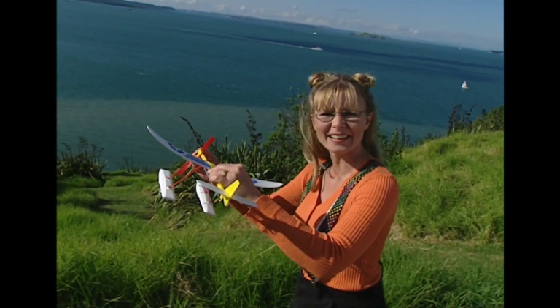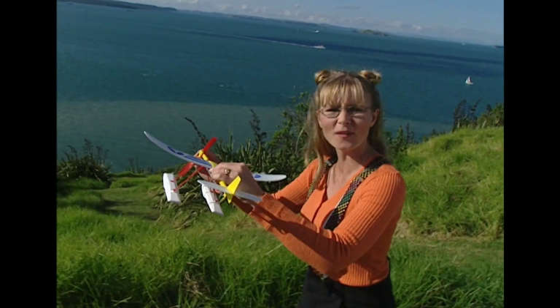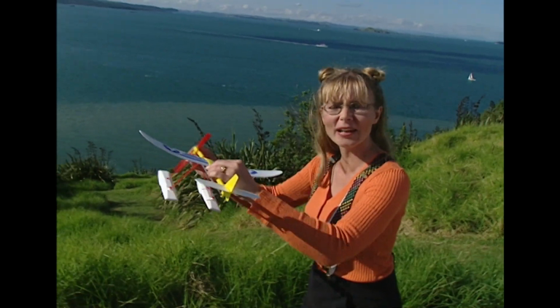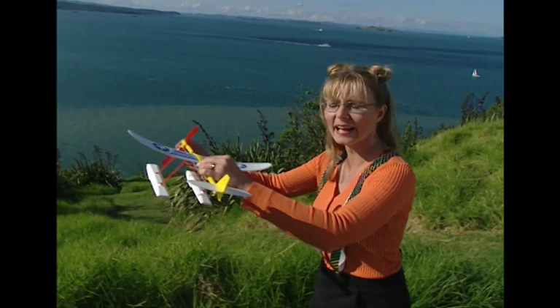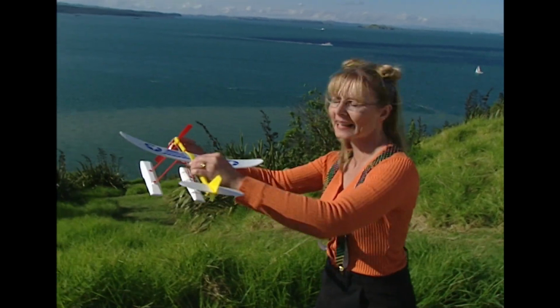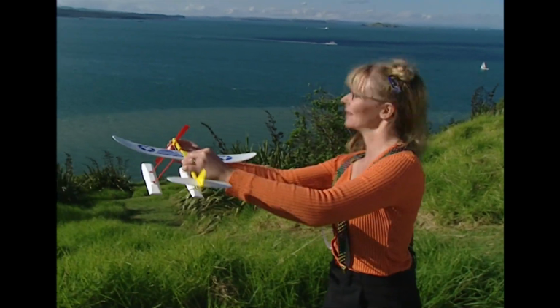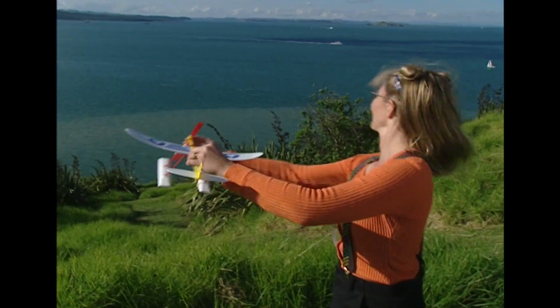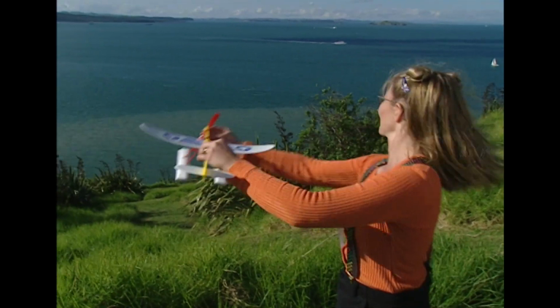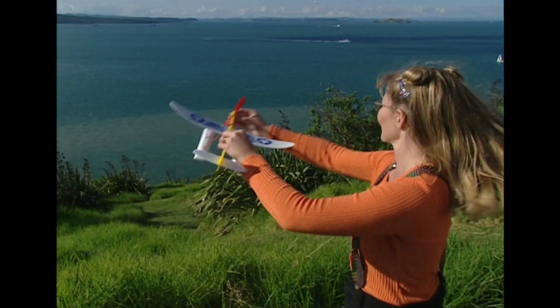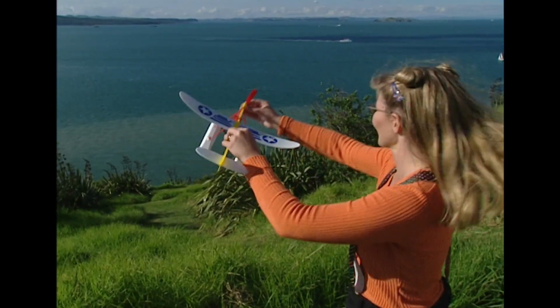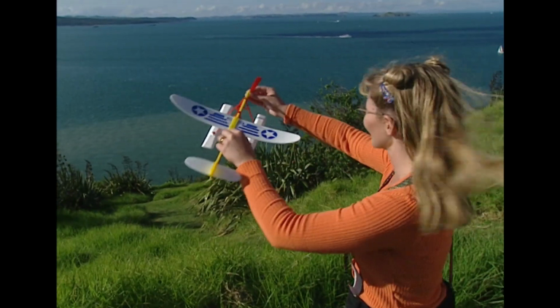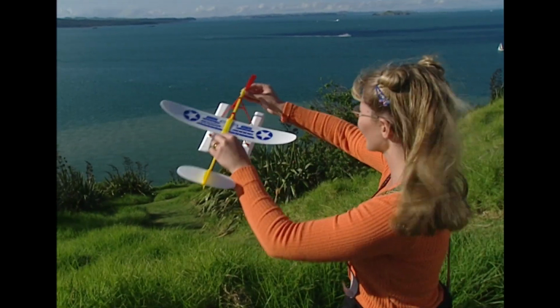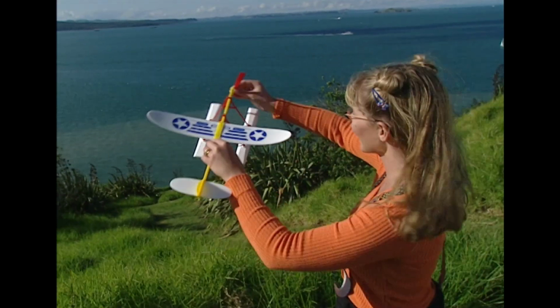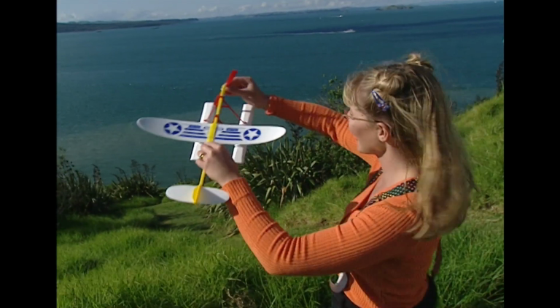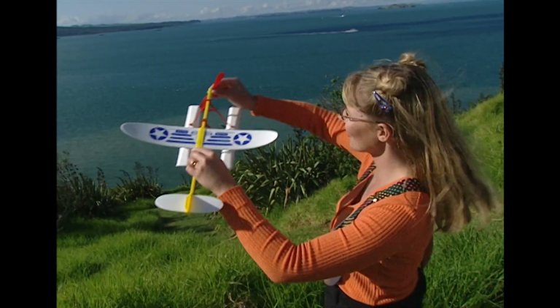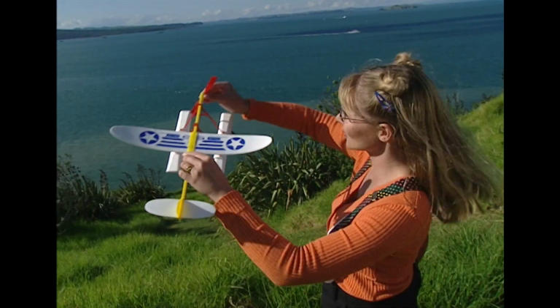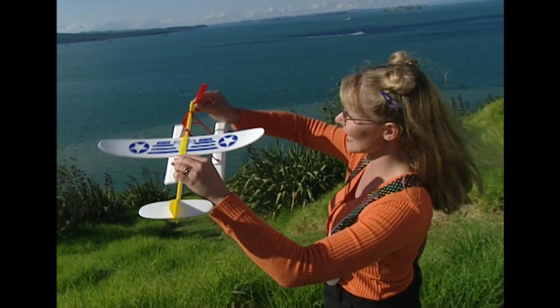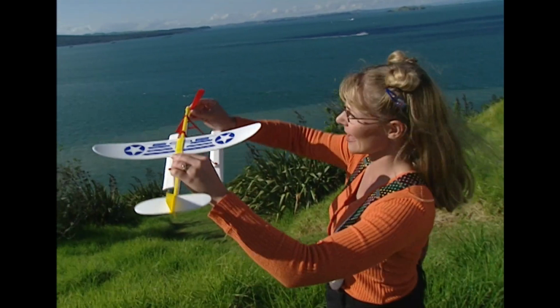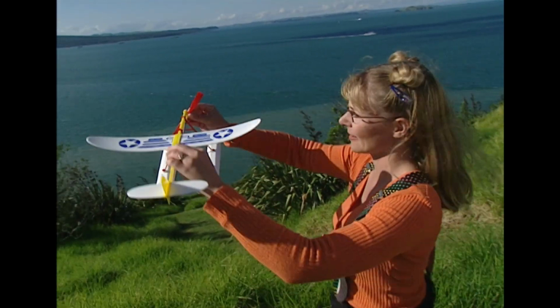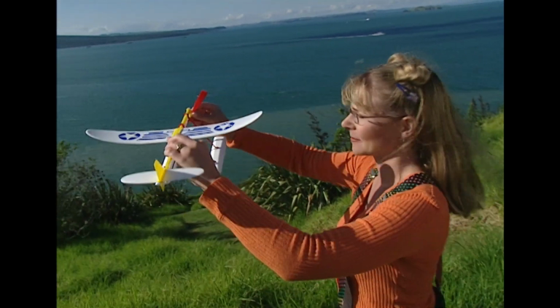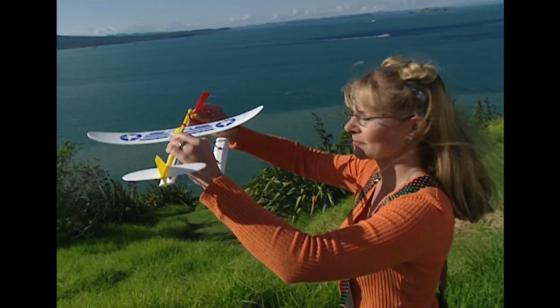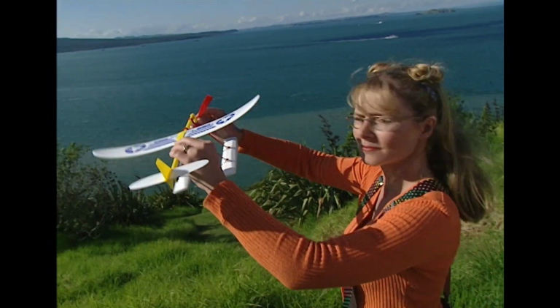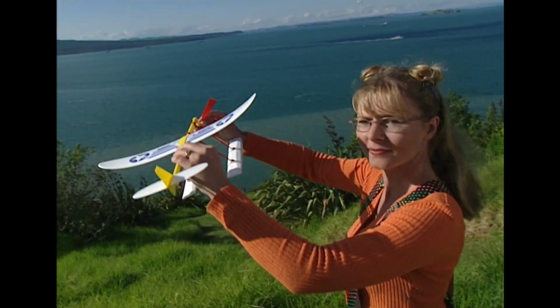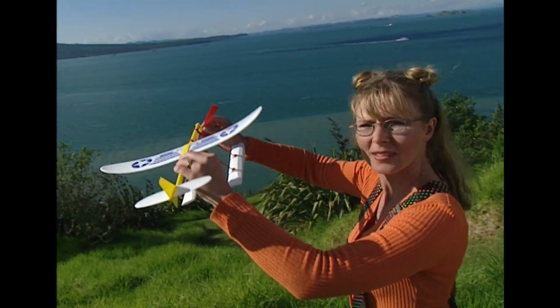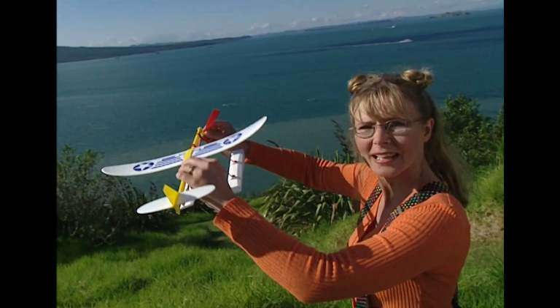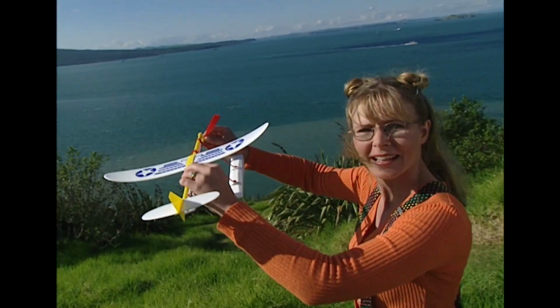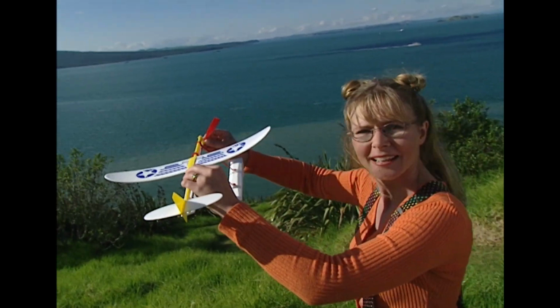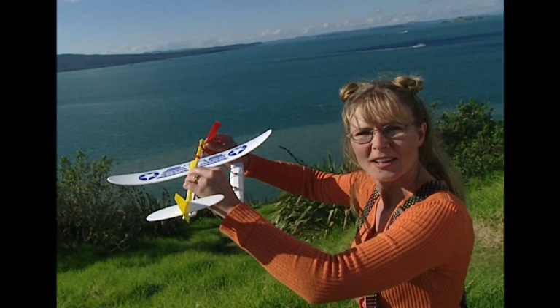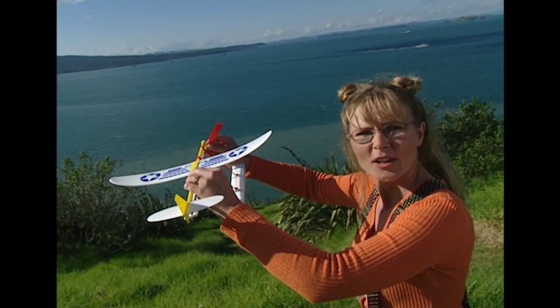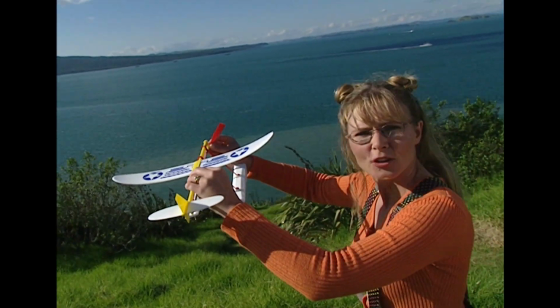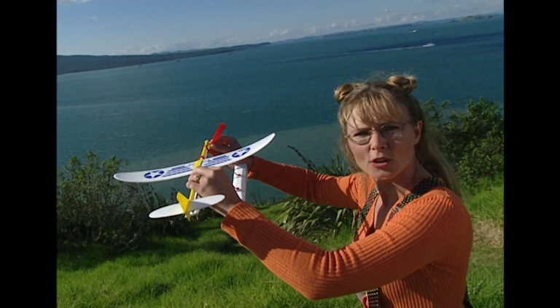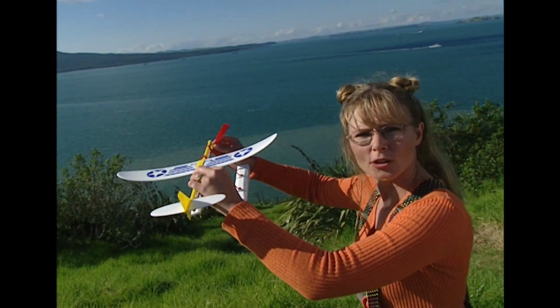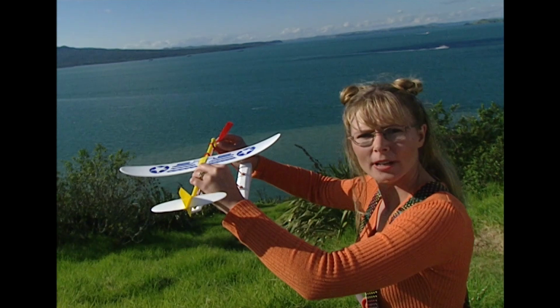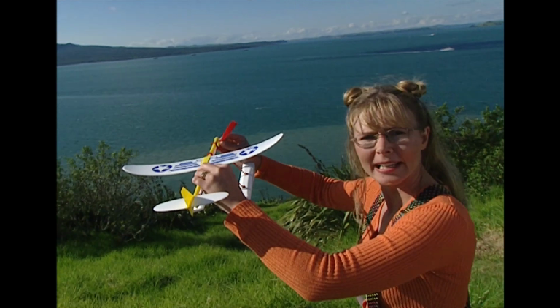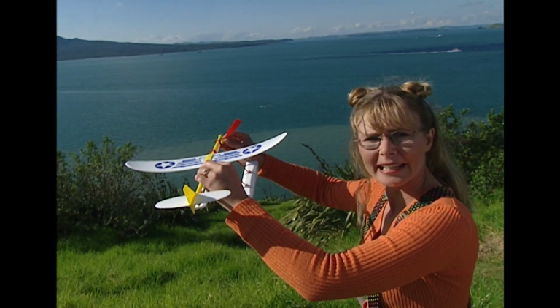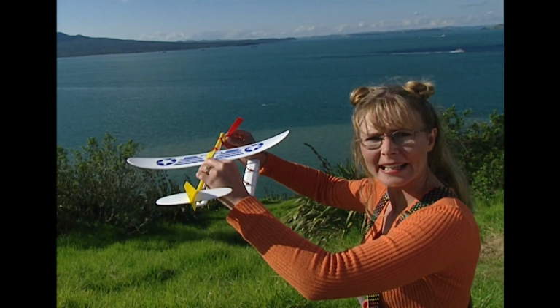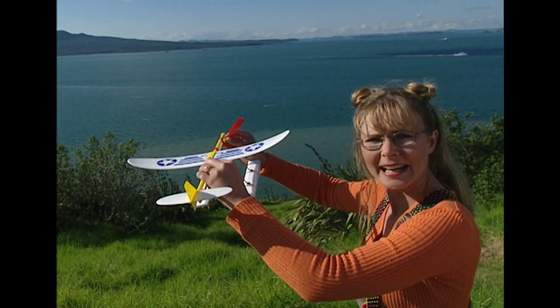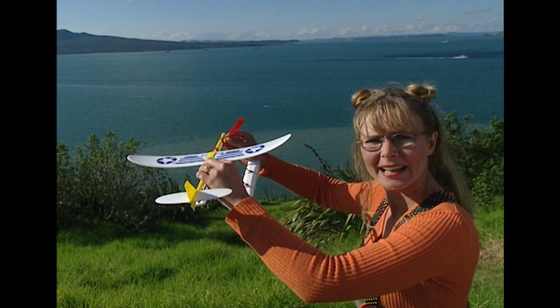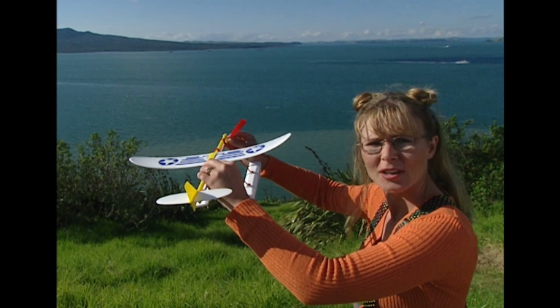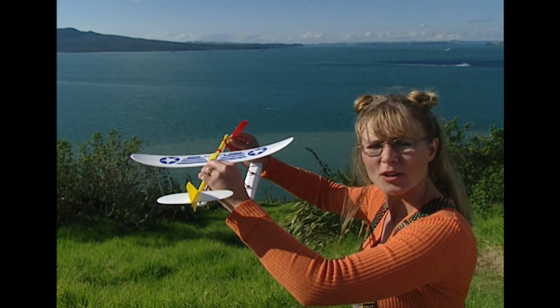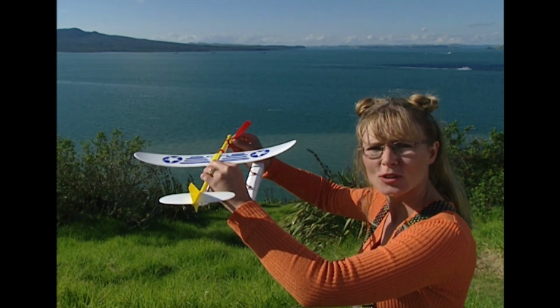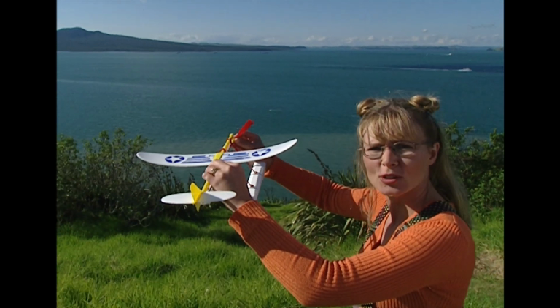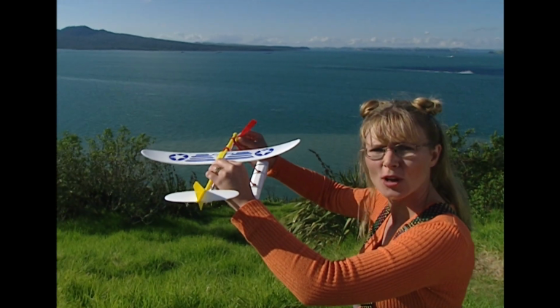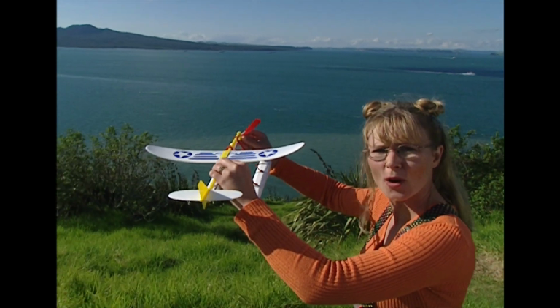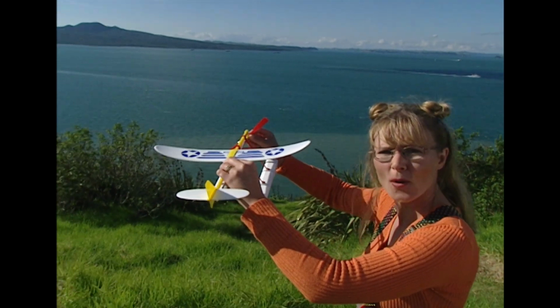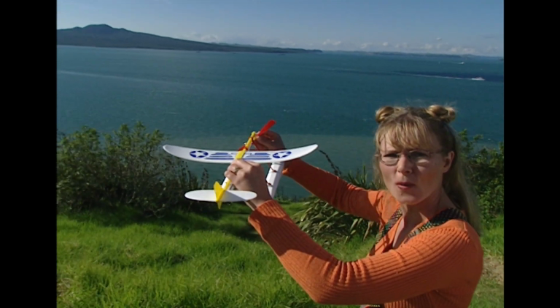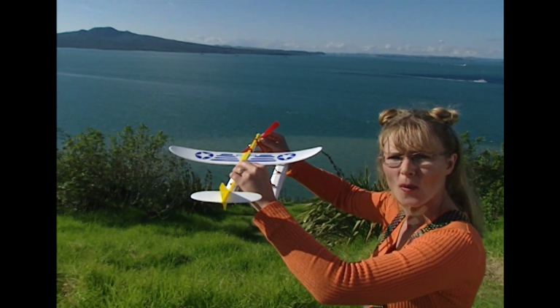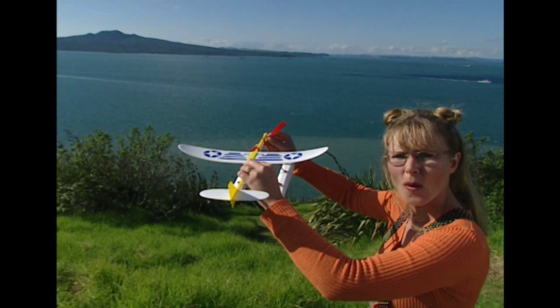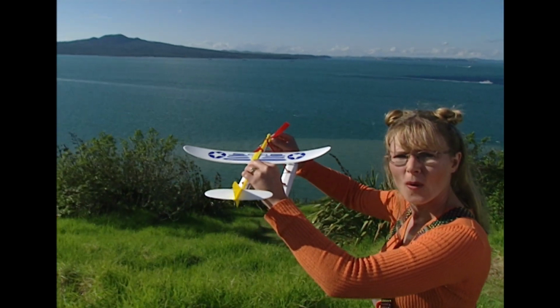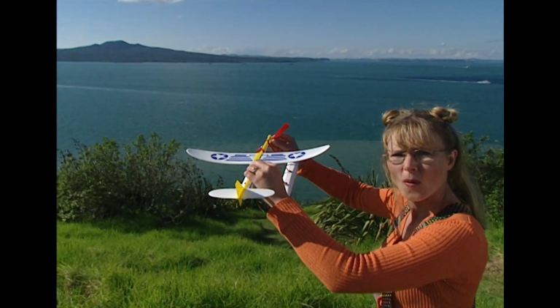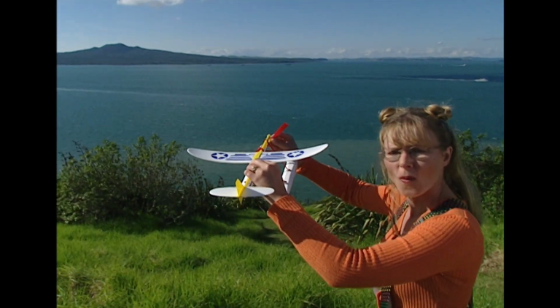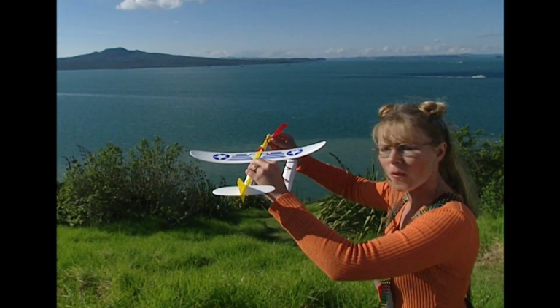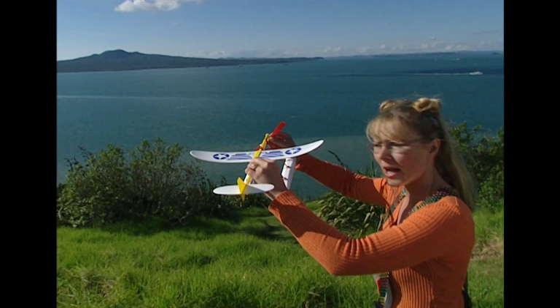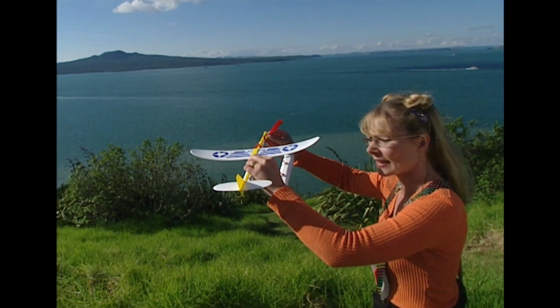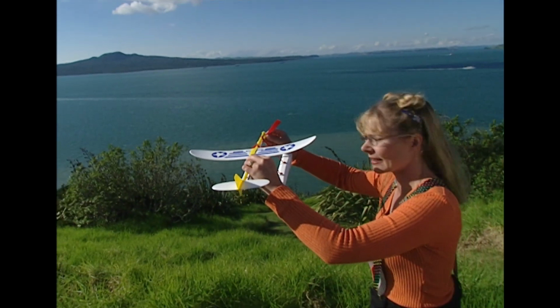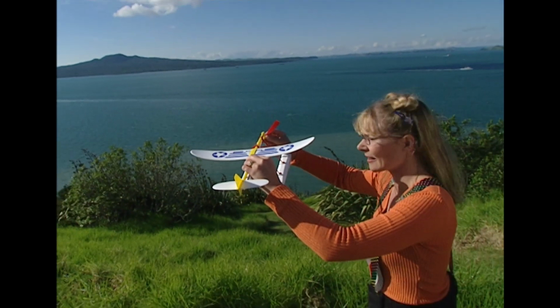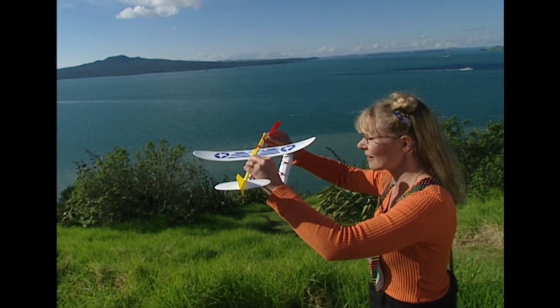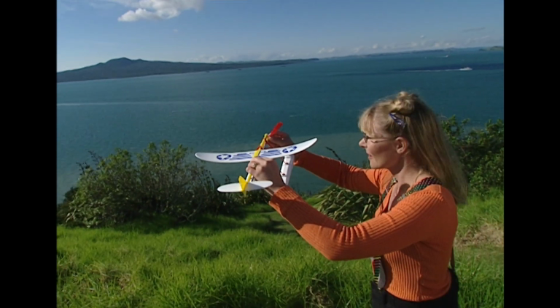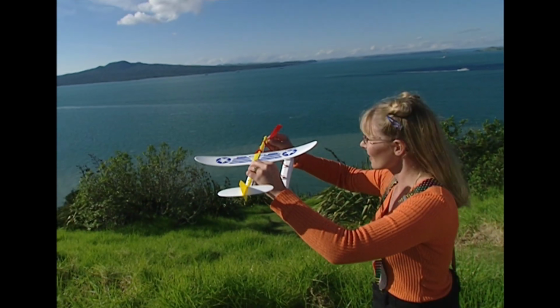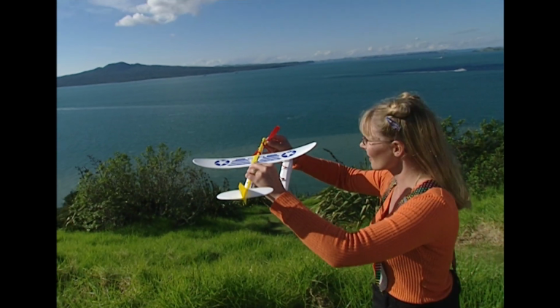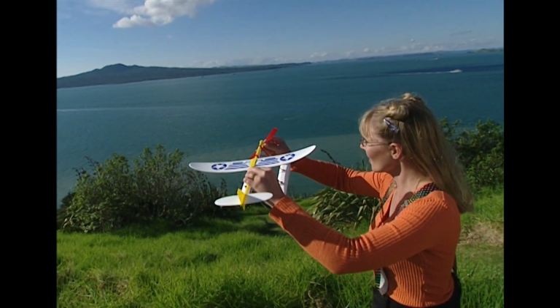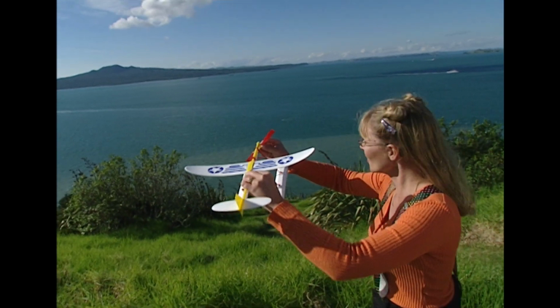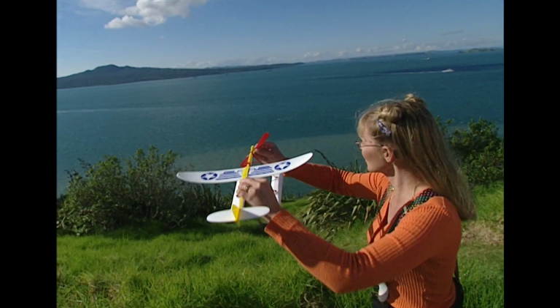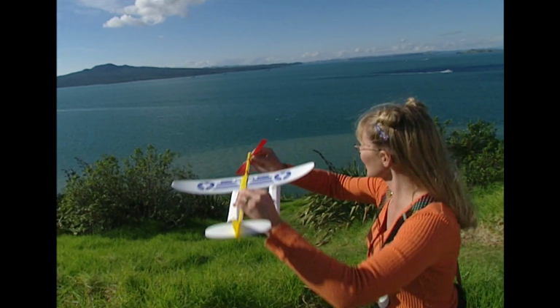You ready to see it in action? Okay. The countdown — three, two, one, launching!